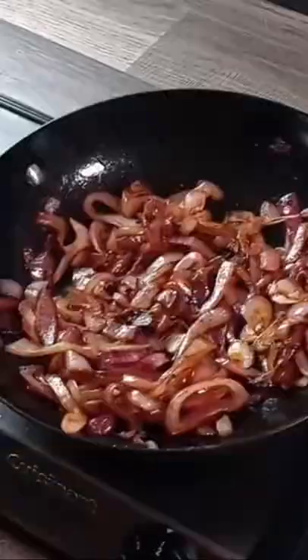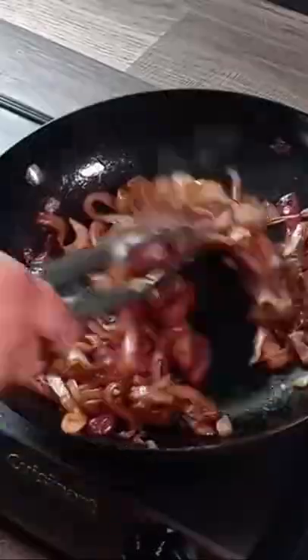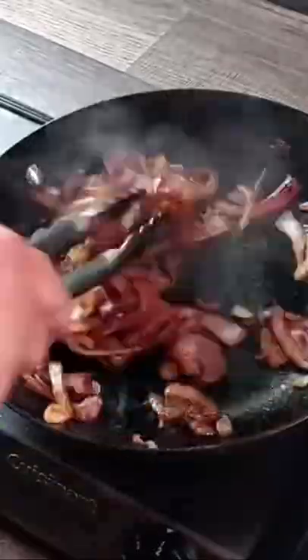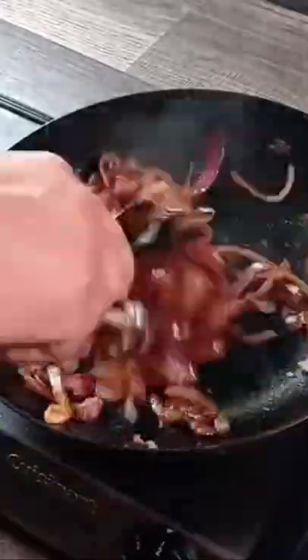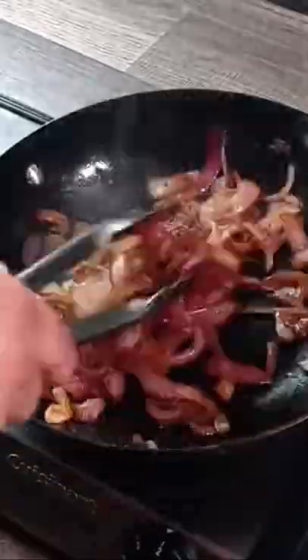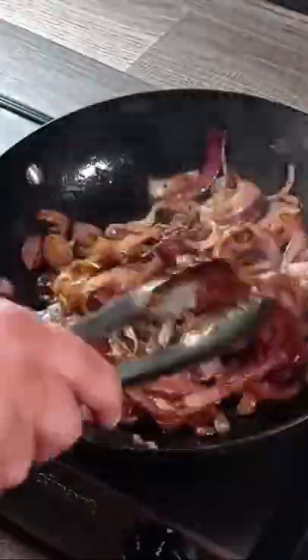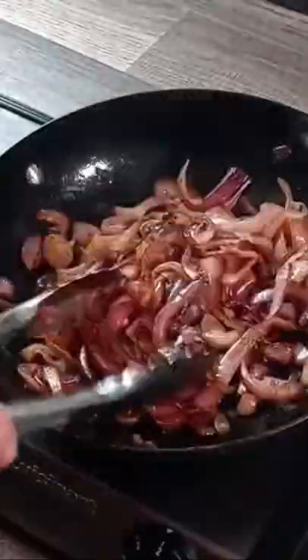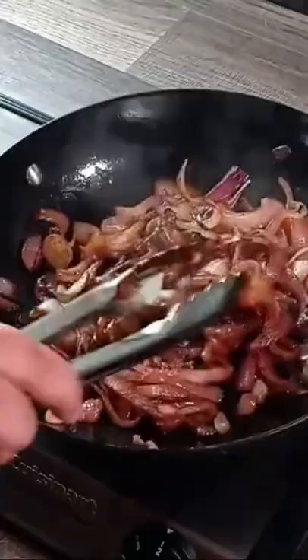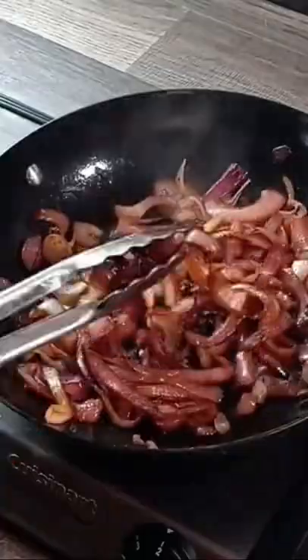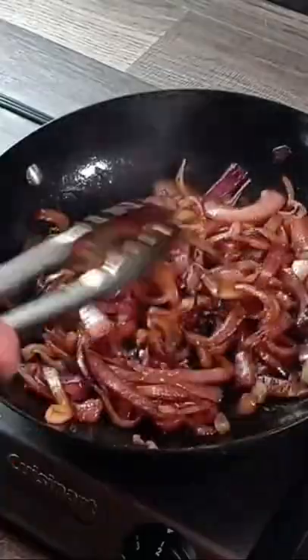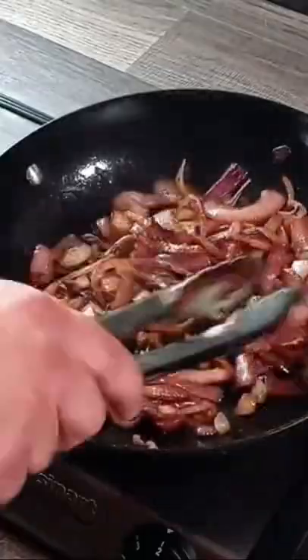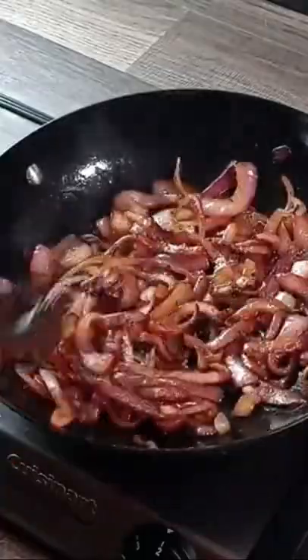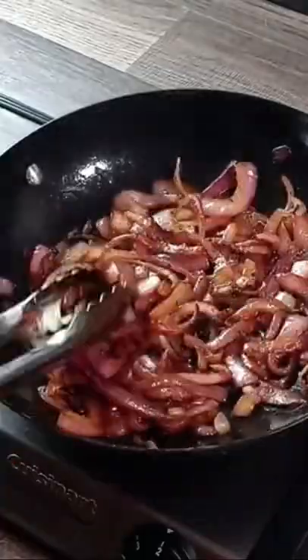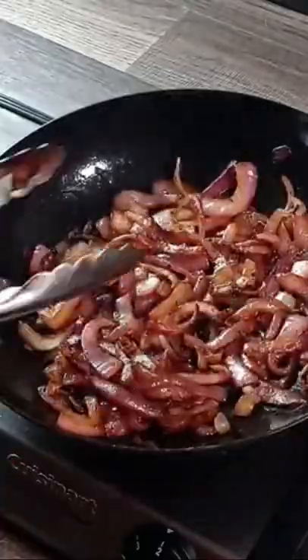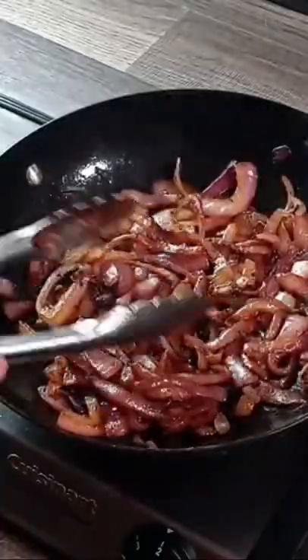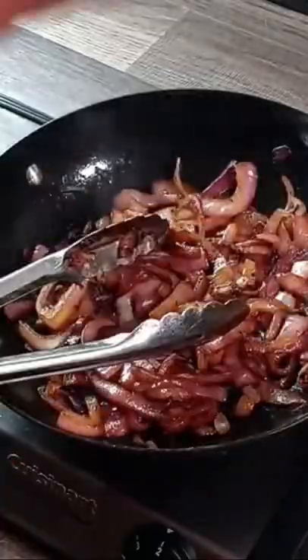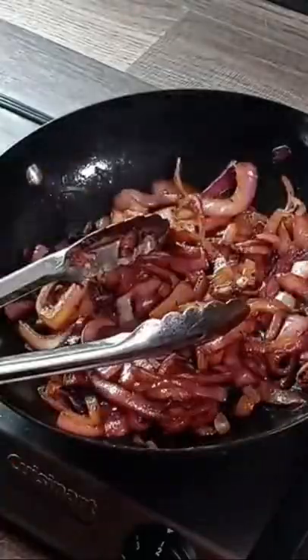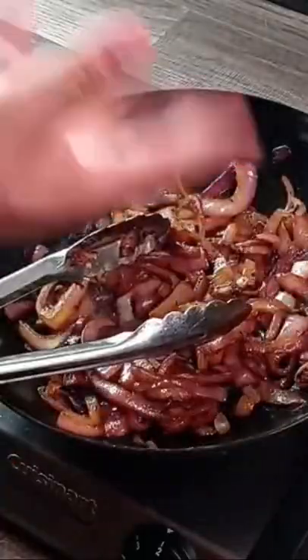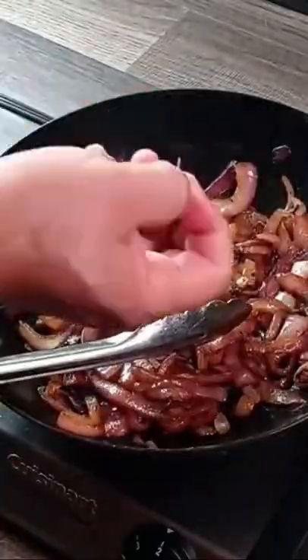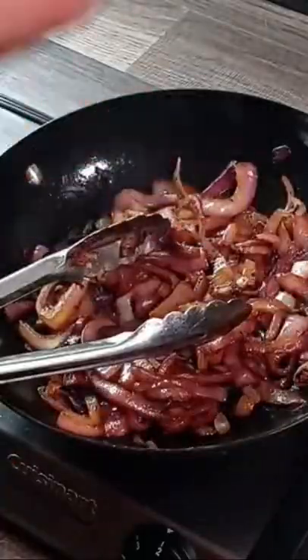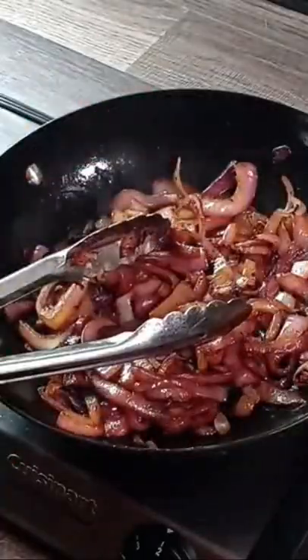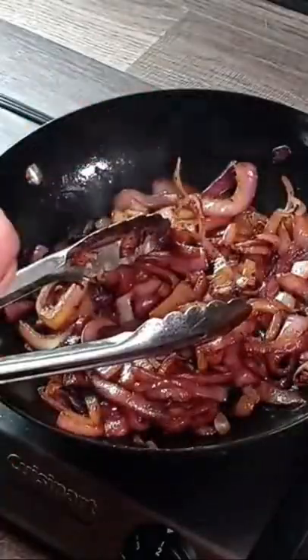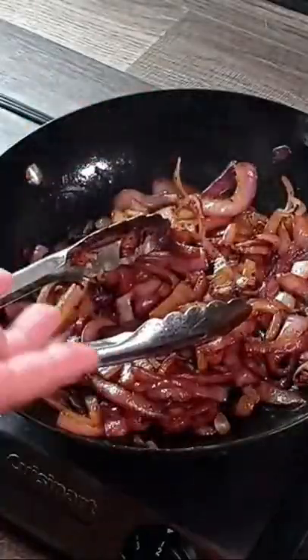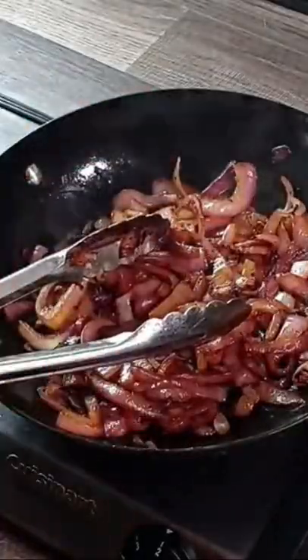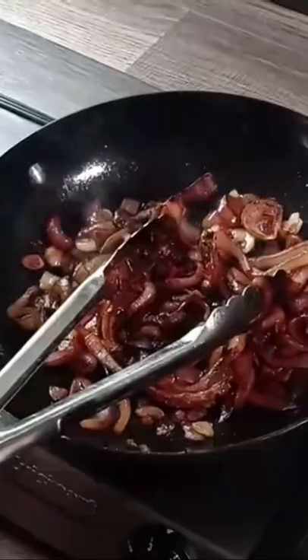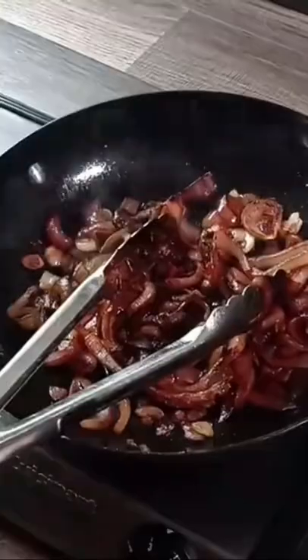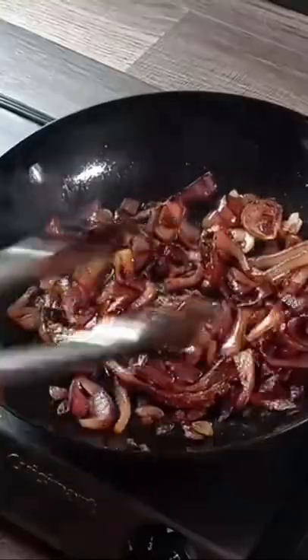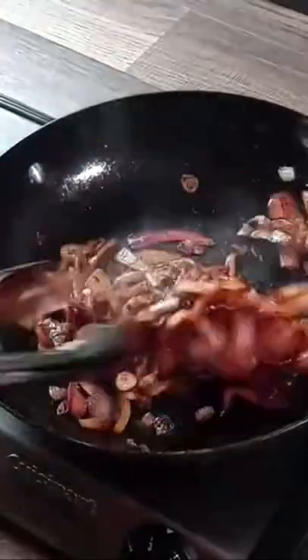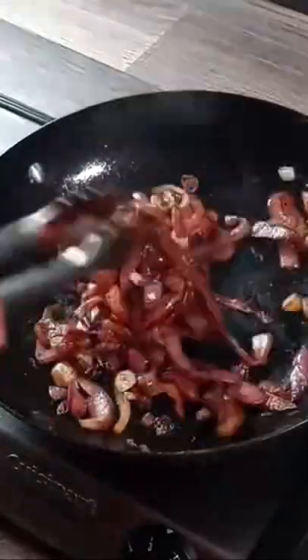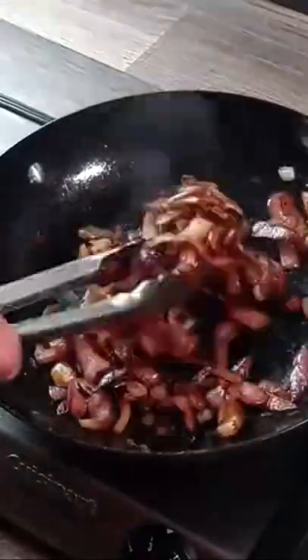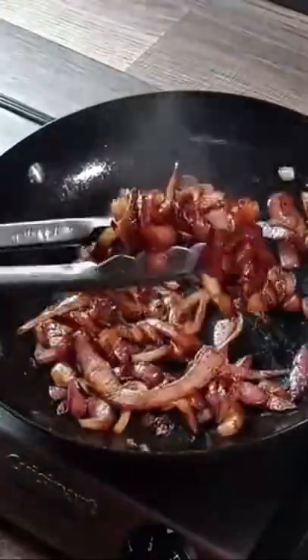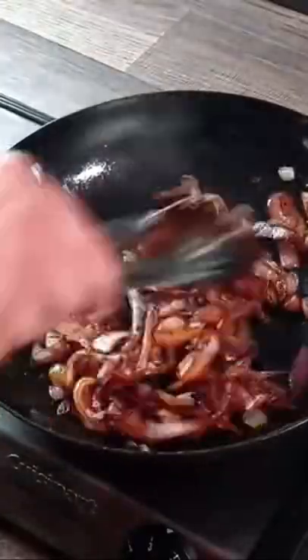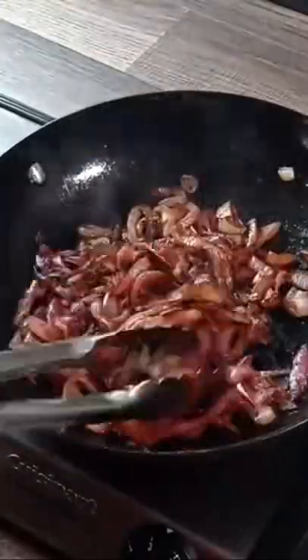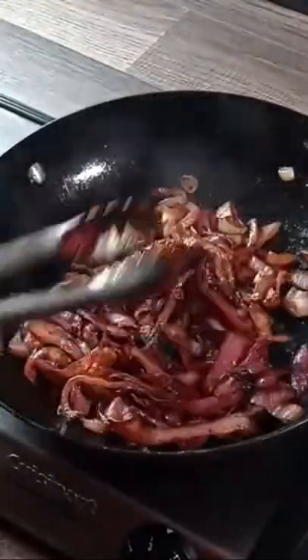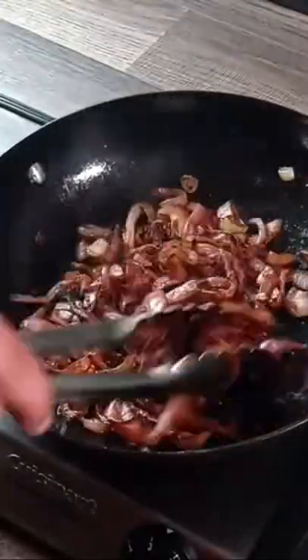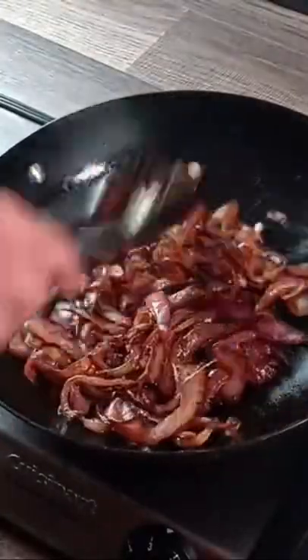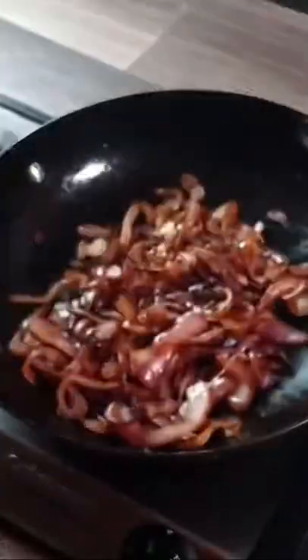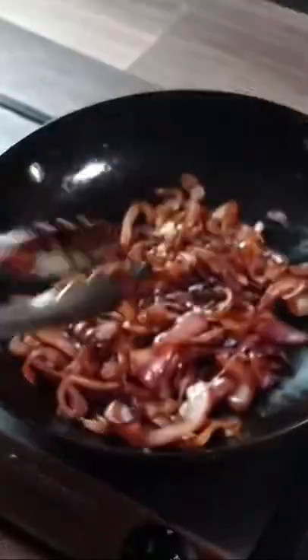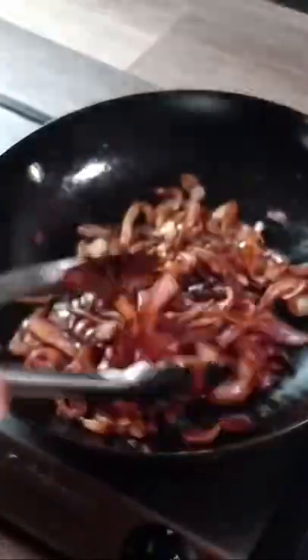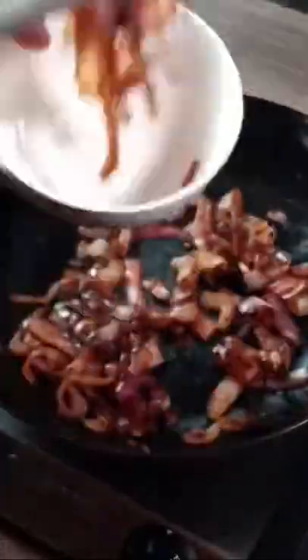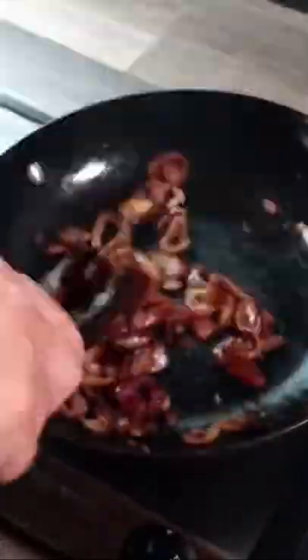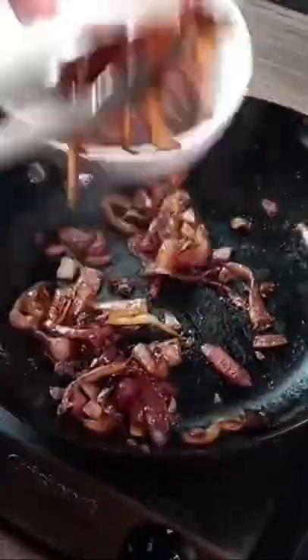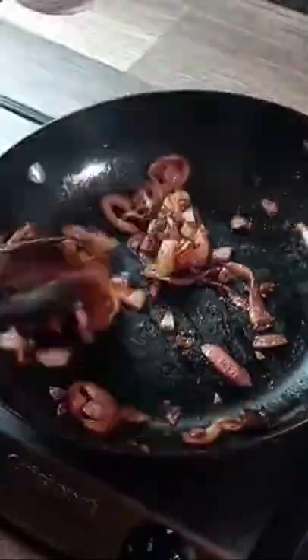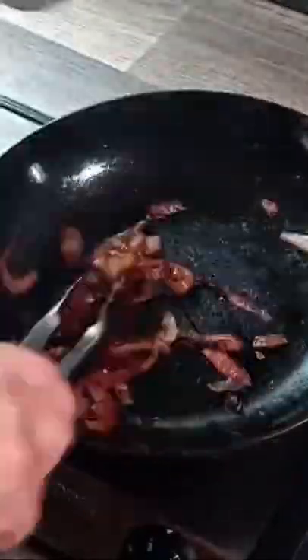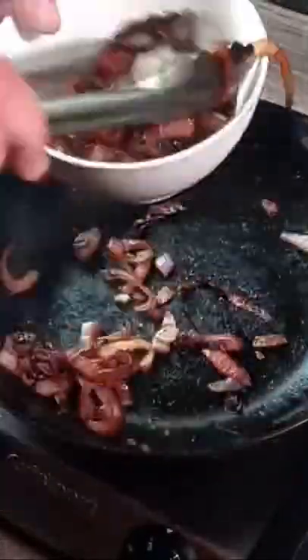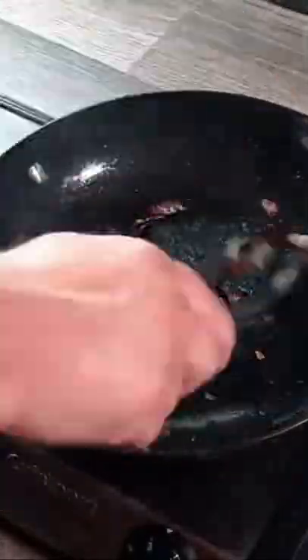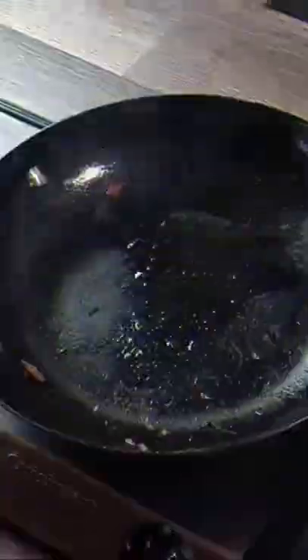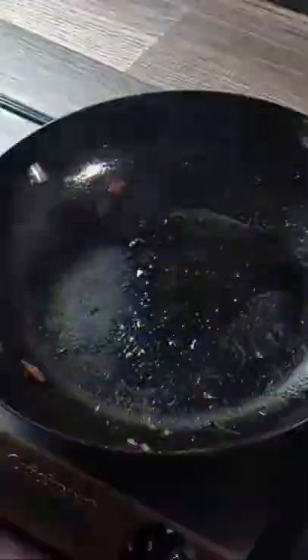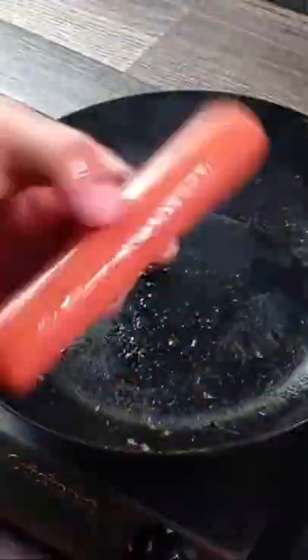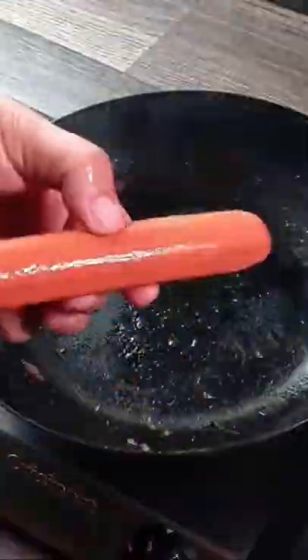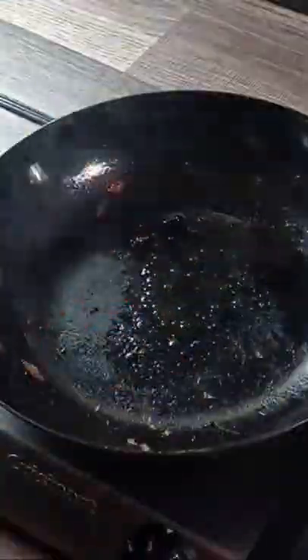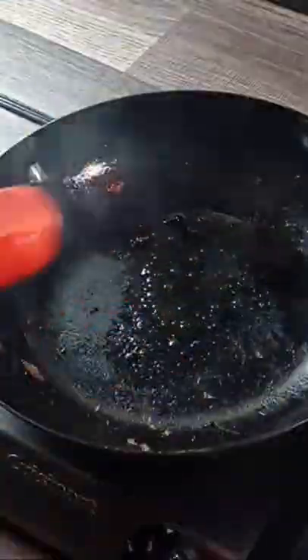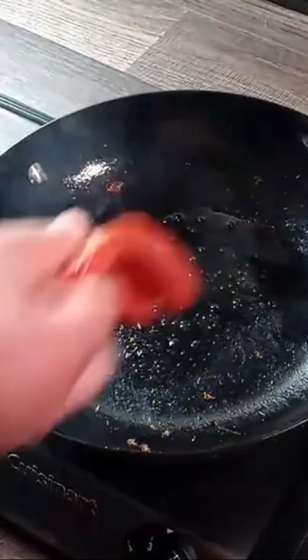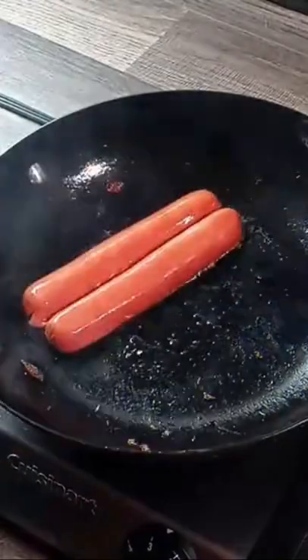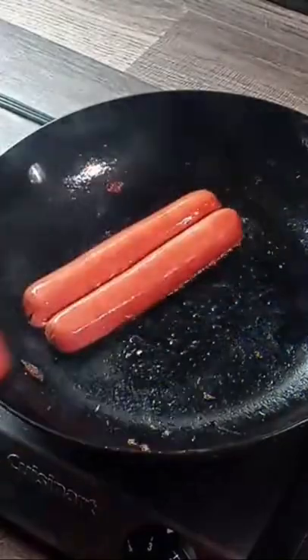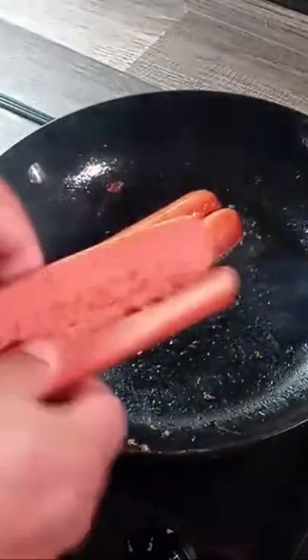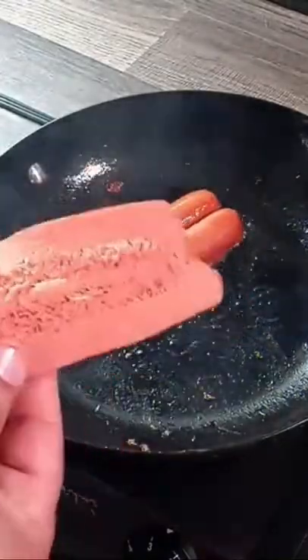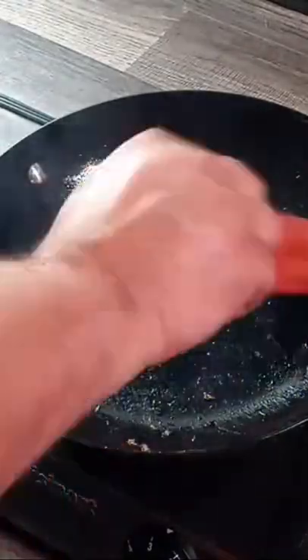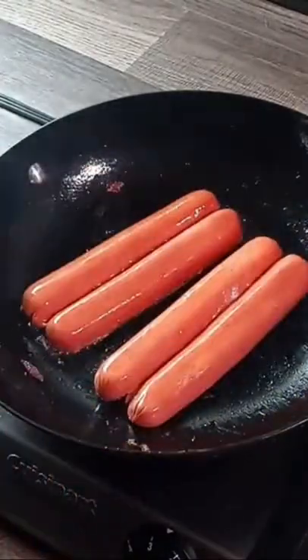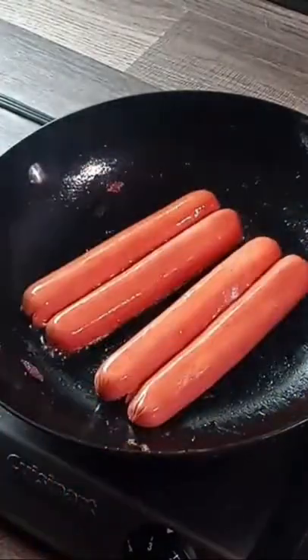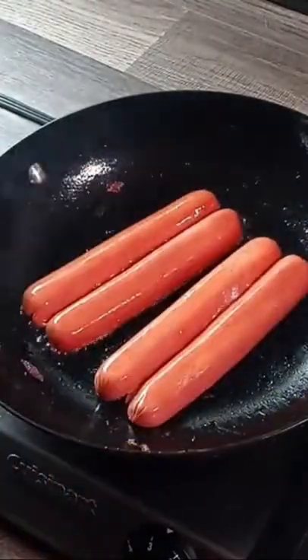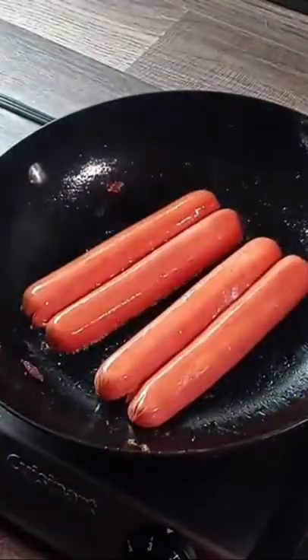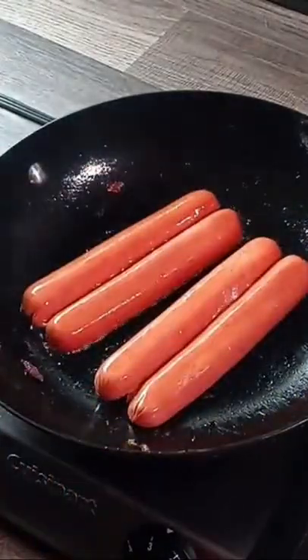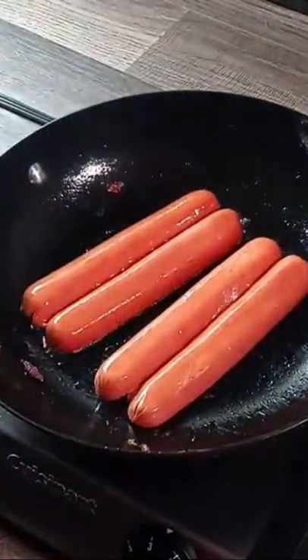Getting very close. There we go — look at the color on that. Those are grilled onions, right? Beautiful. Alright, put those aside.